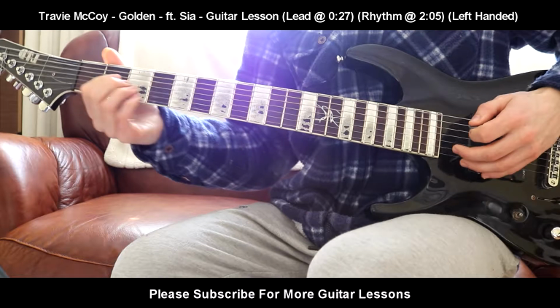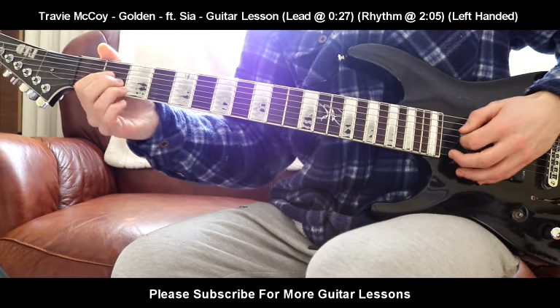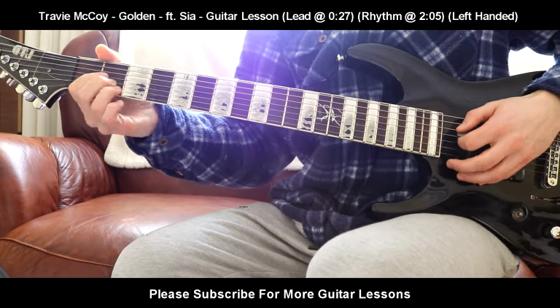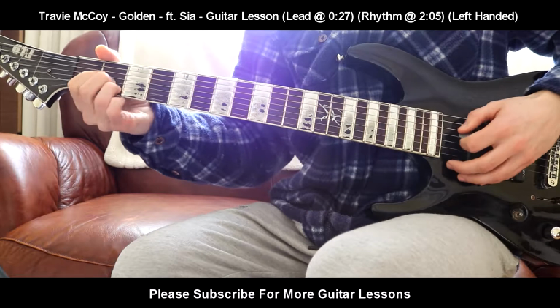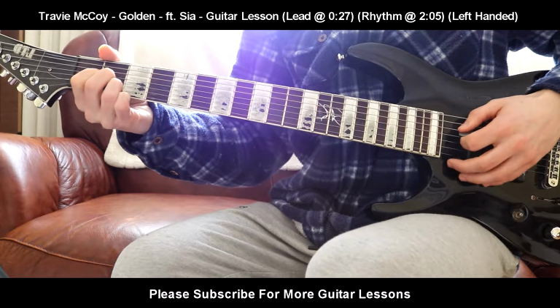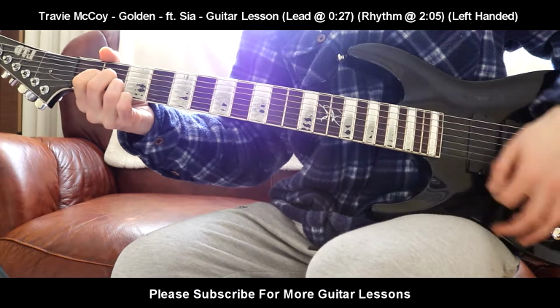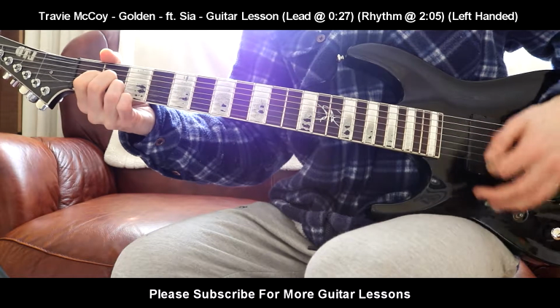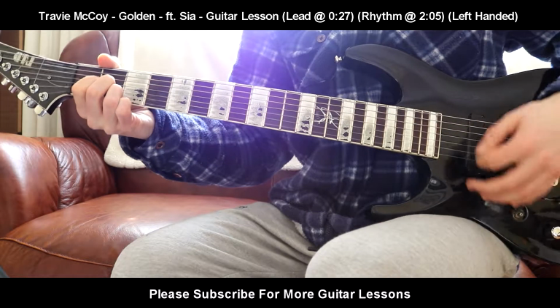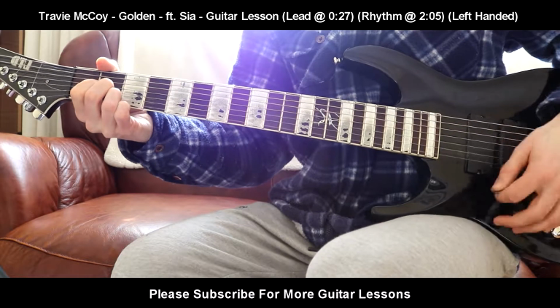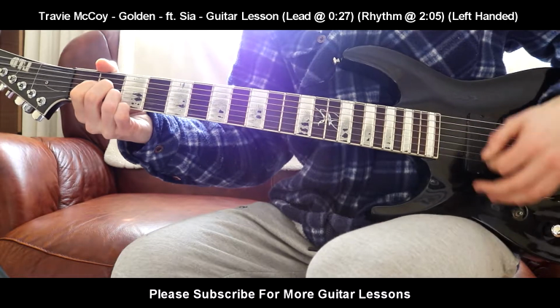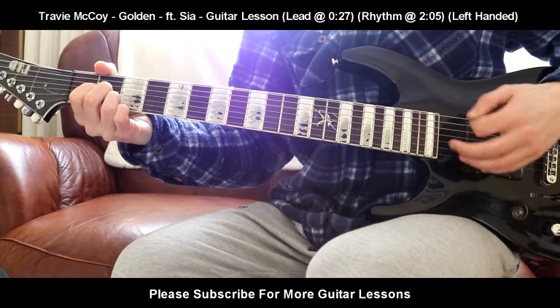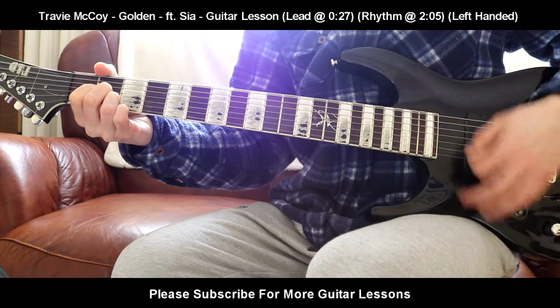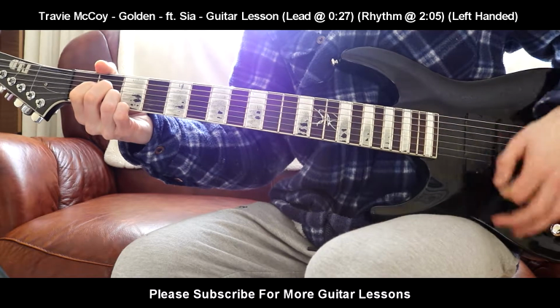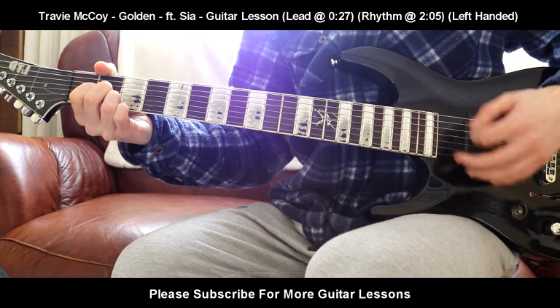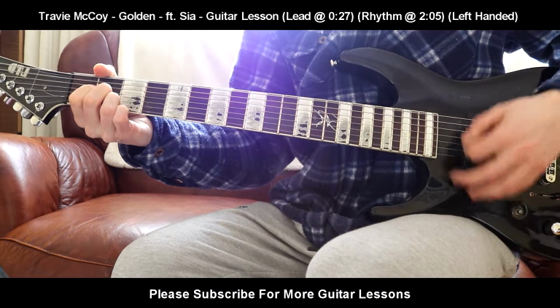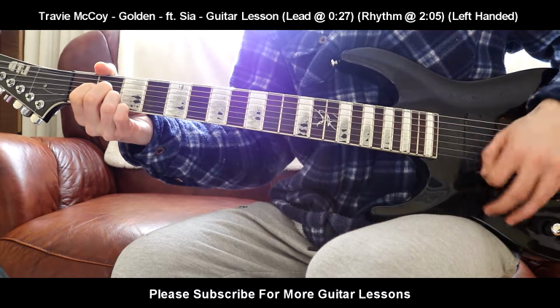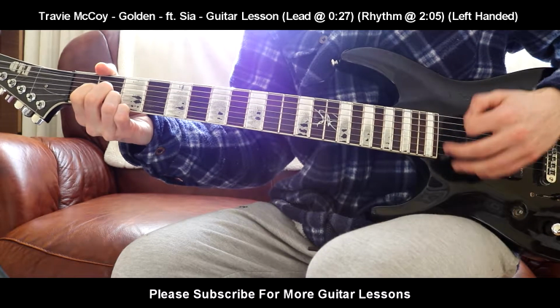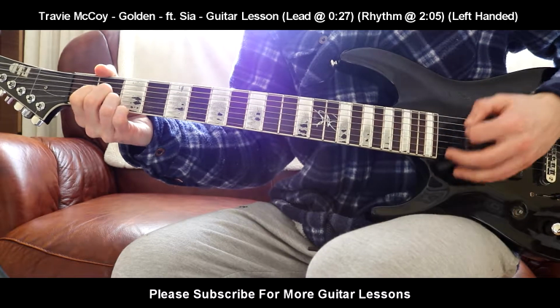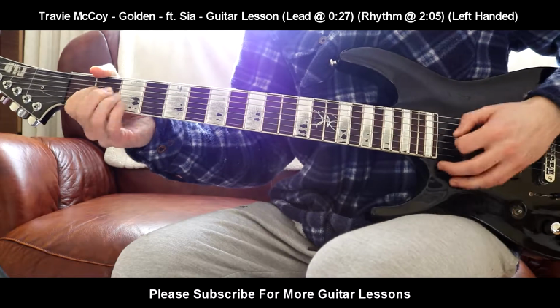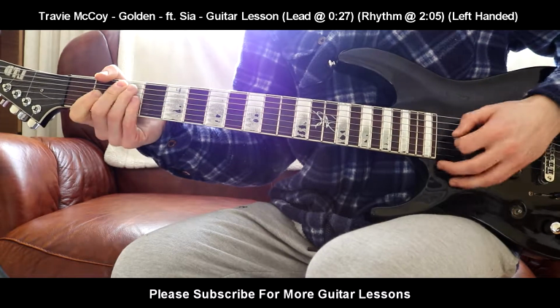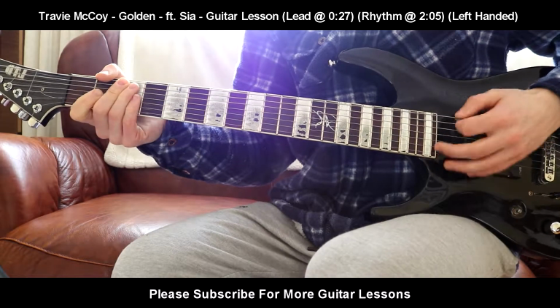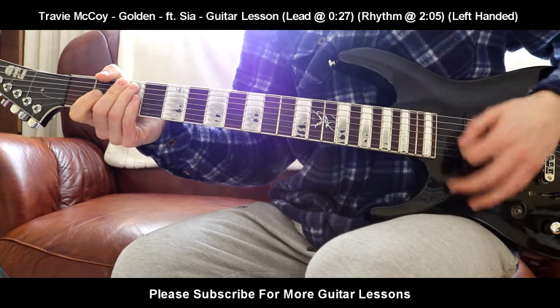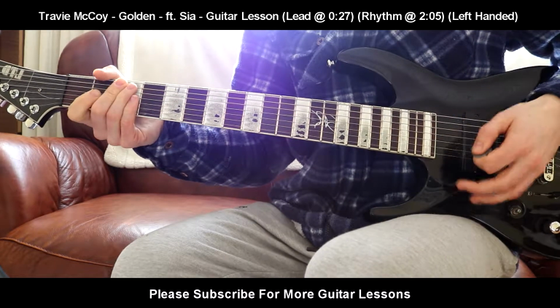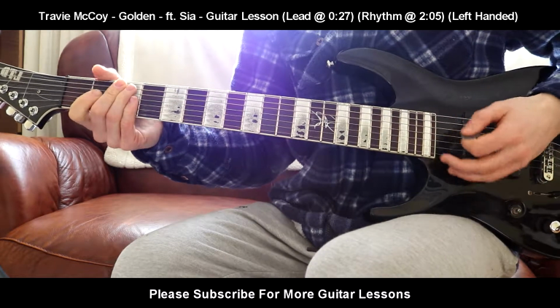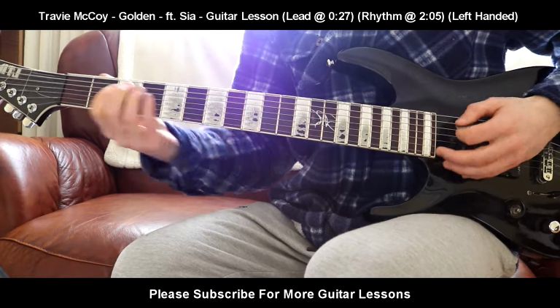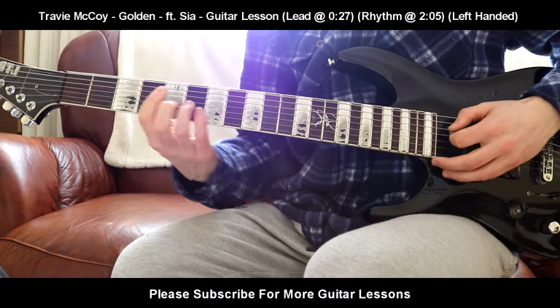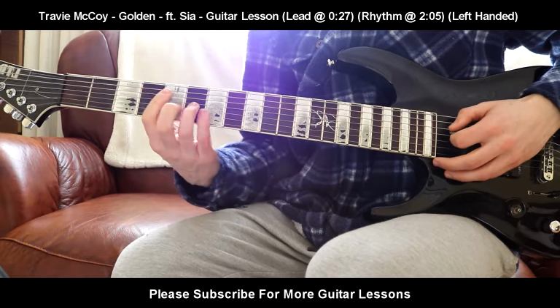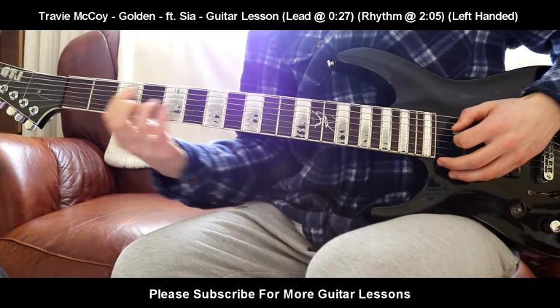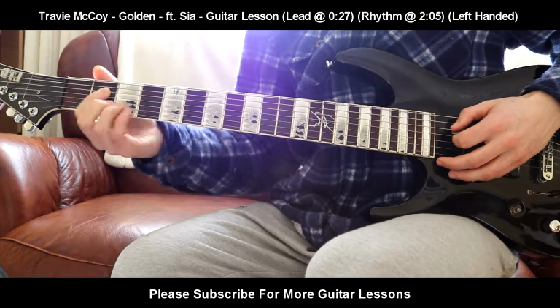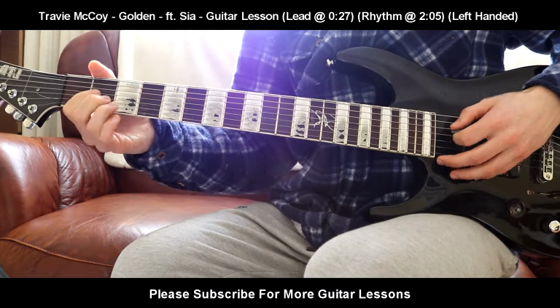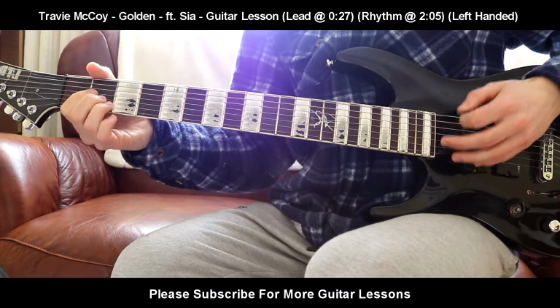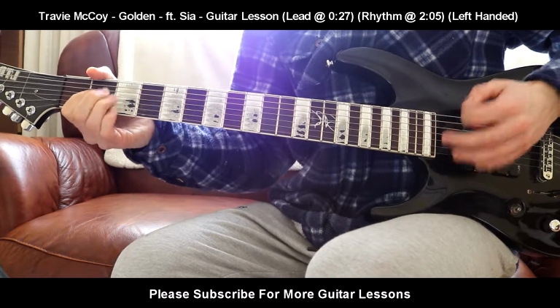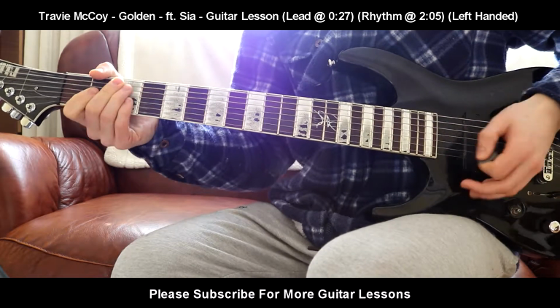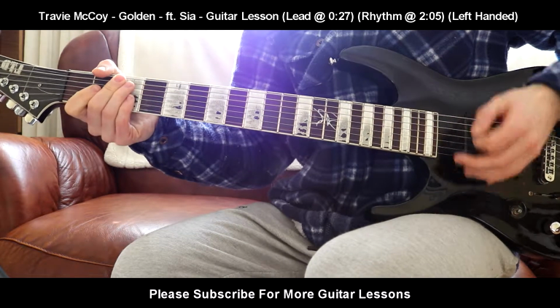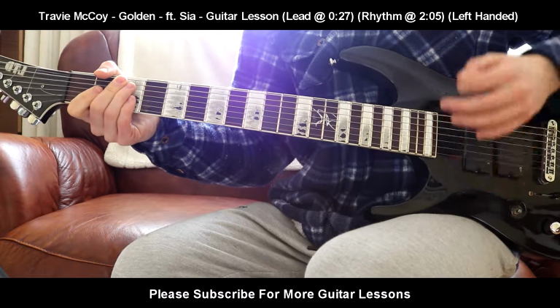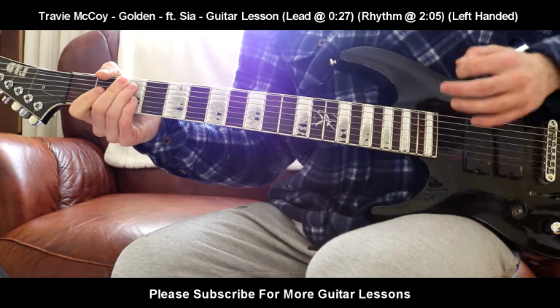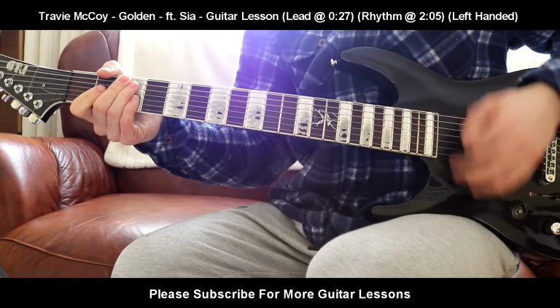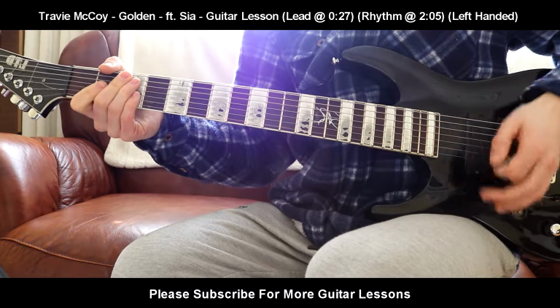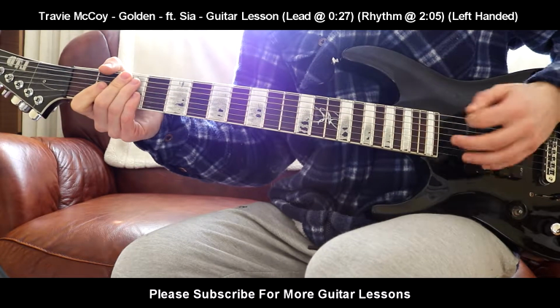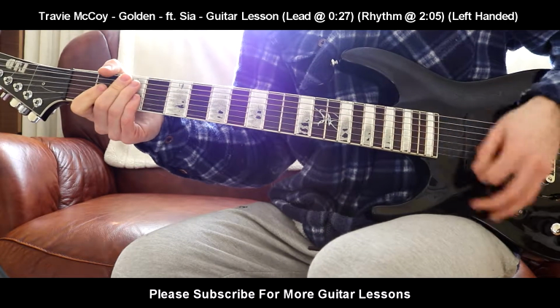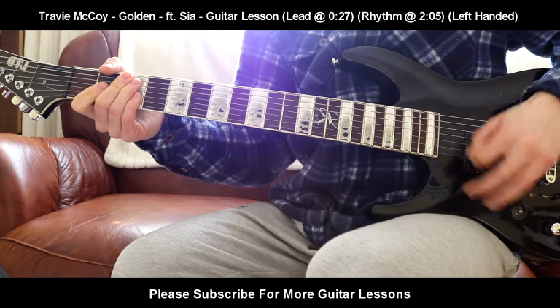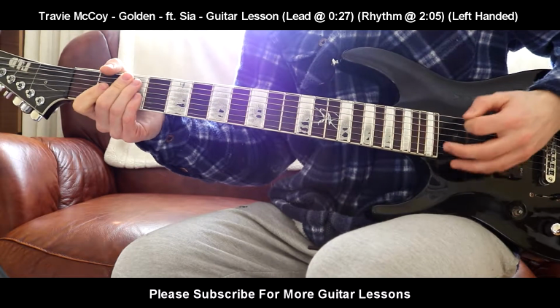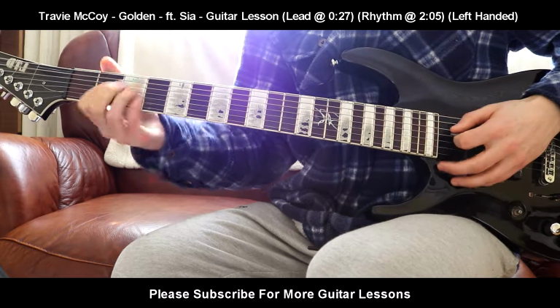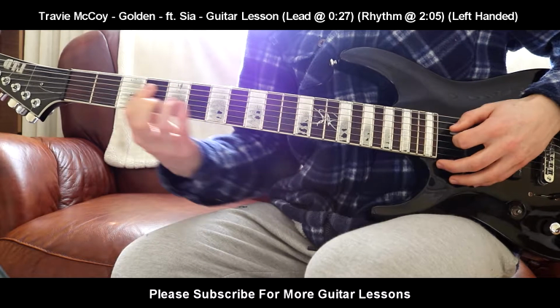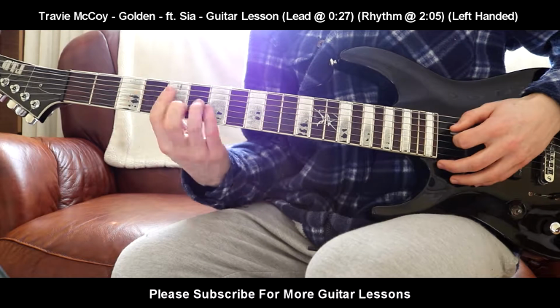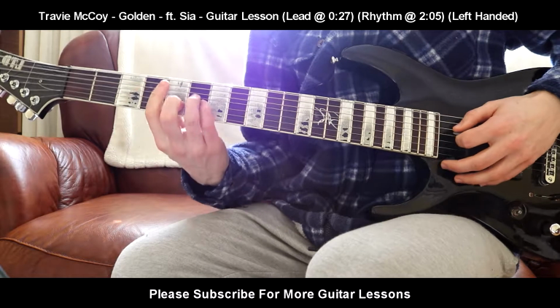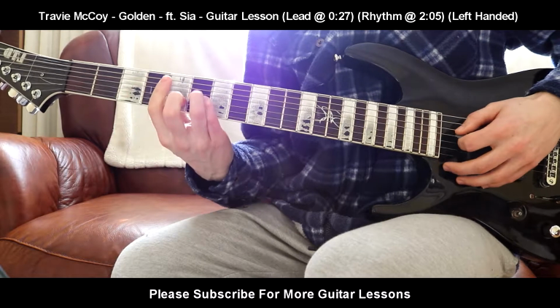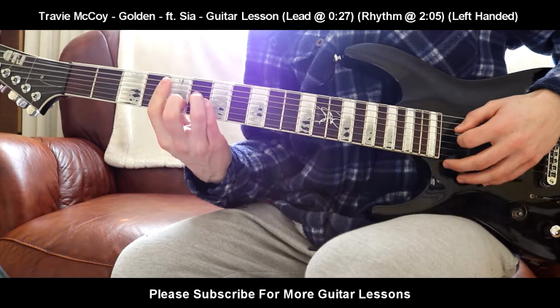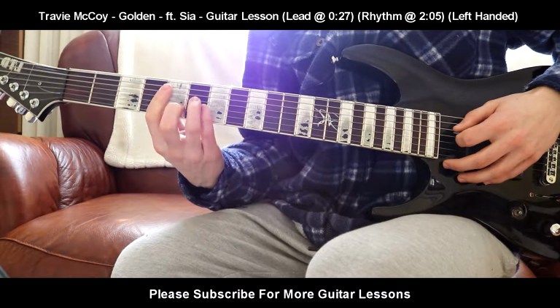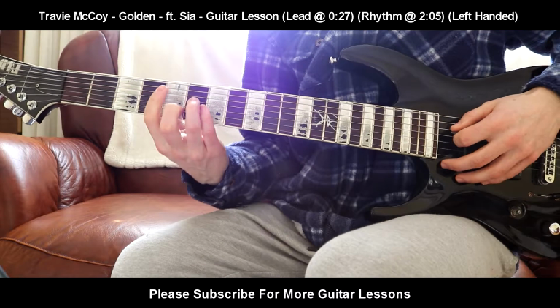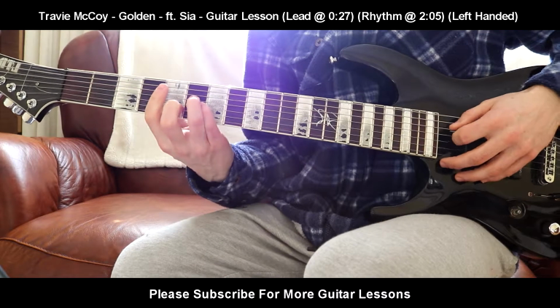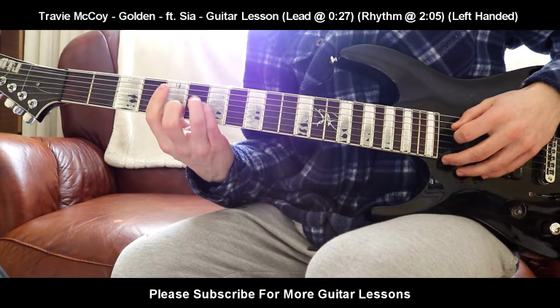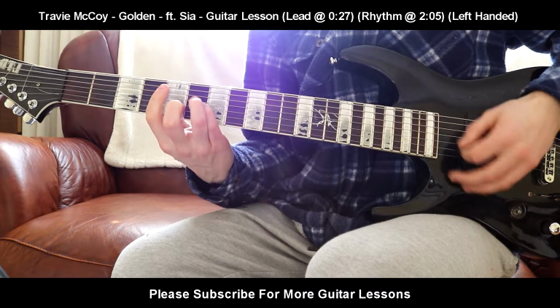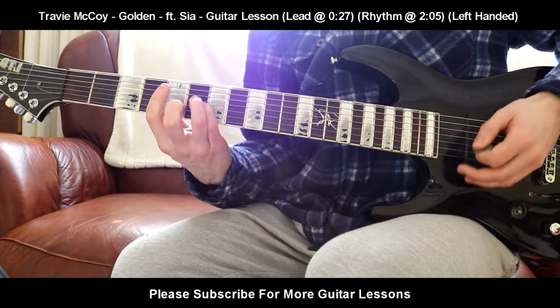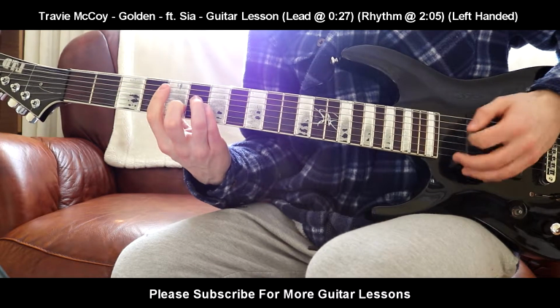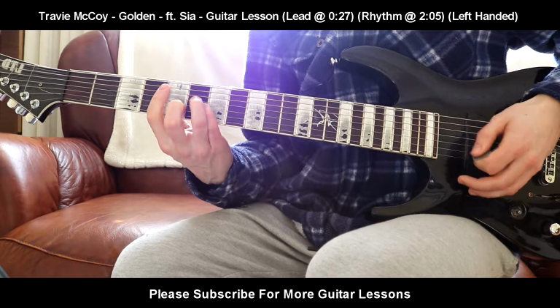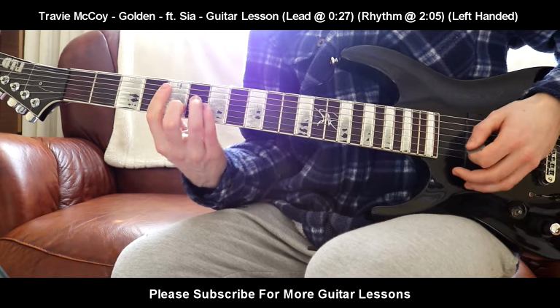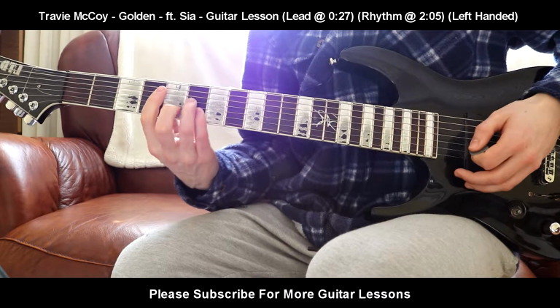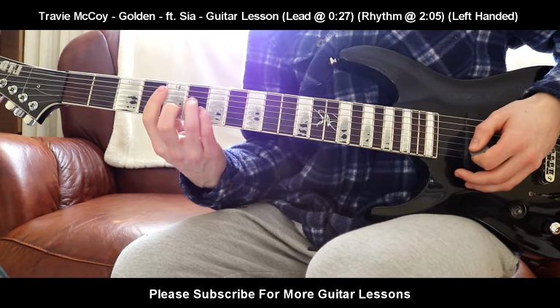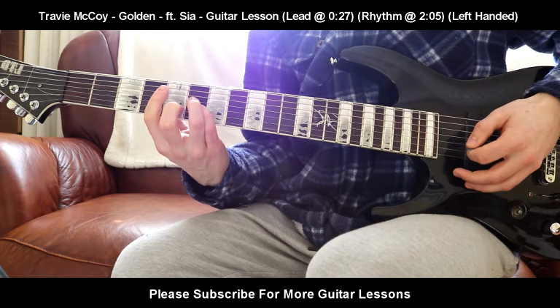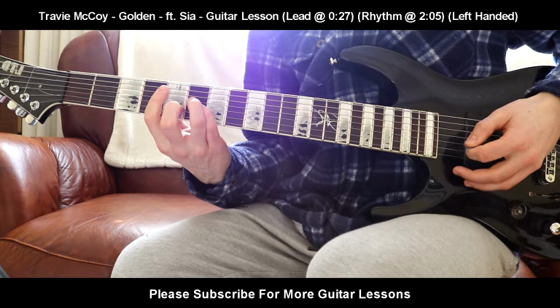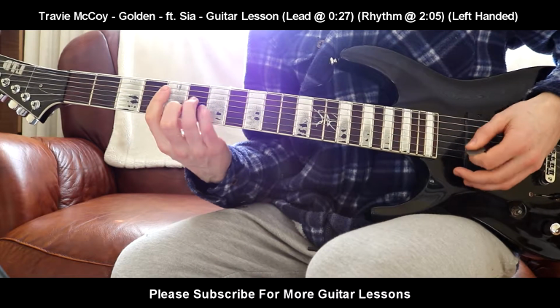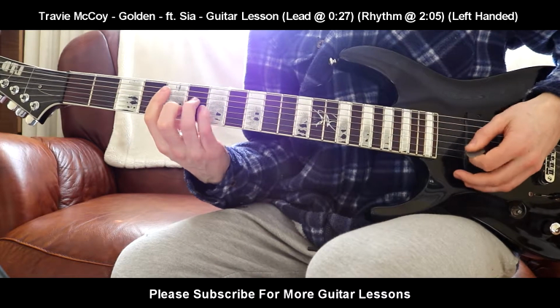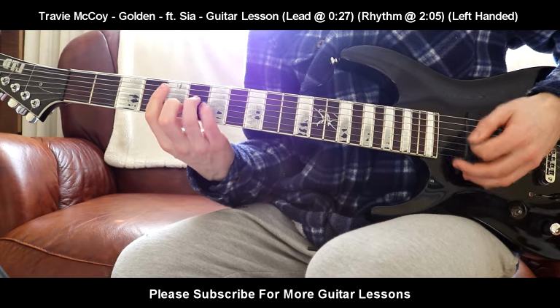So it's going to be down, down, down, up for the A chord. Then down, down, up on the C sharp minor.